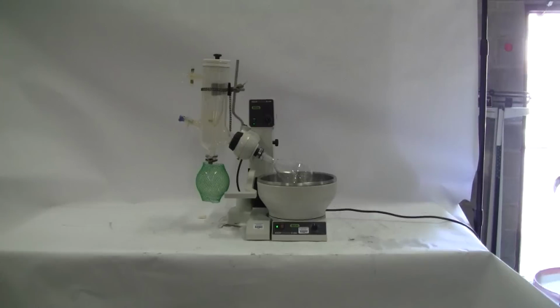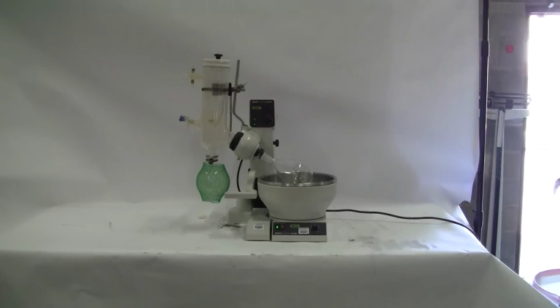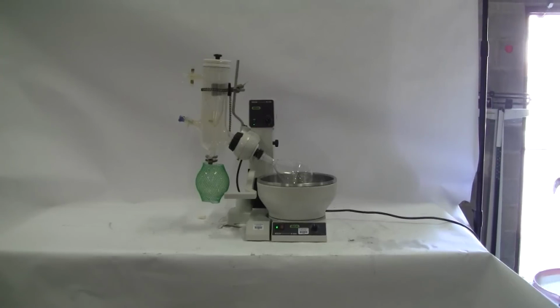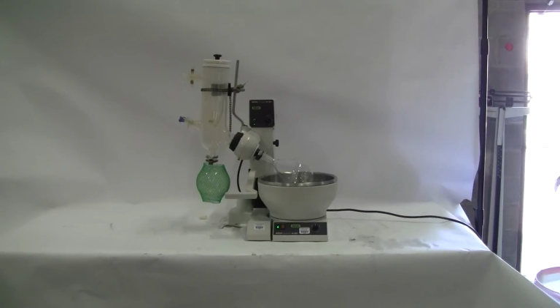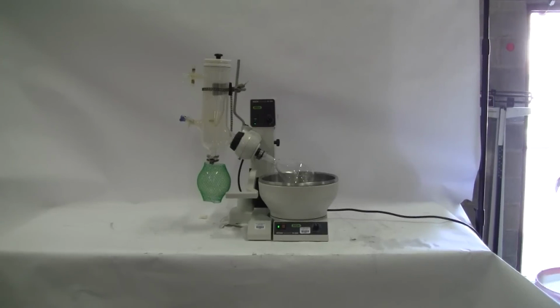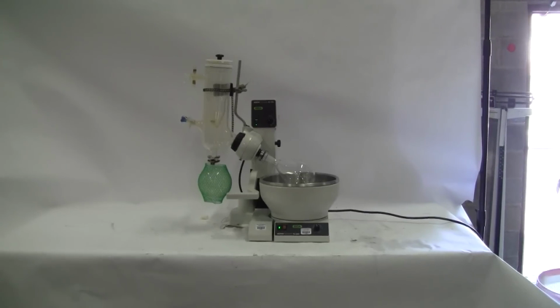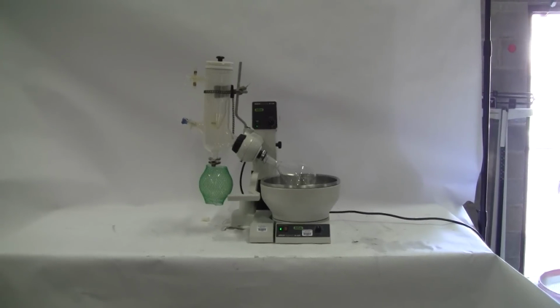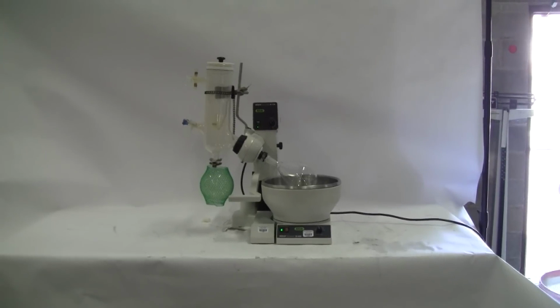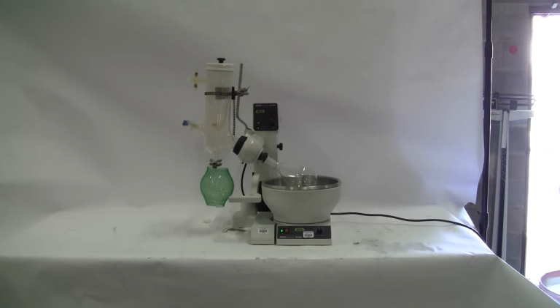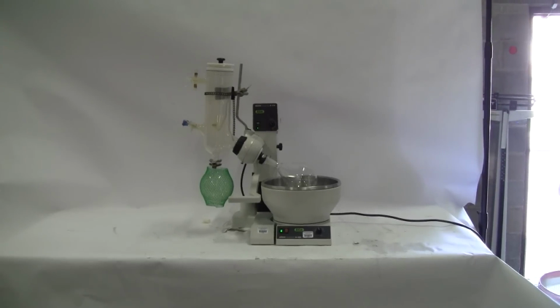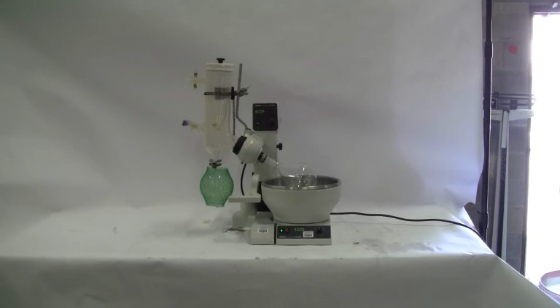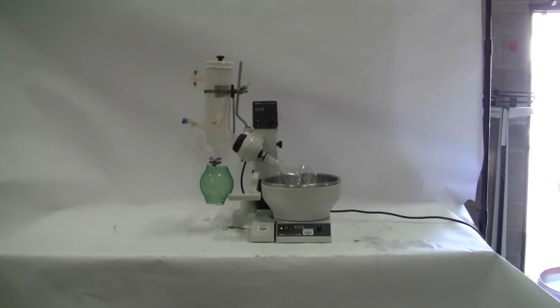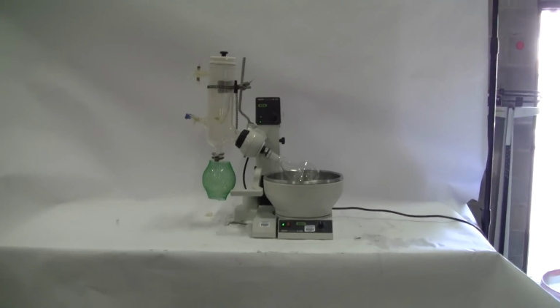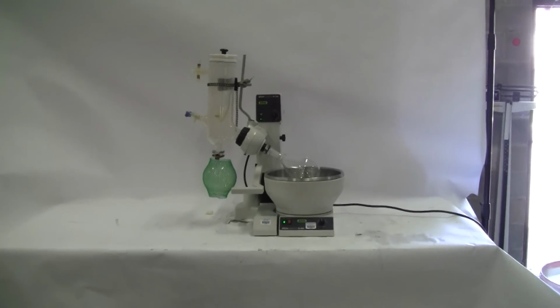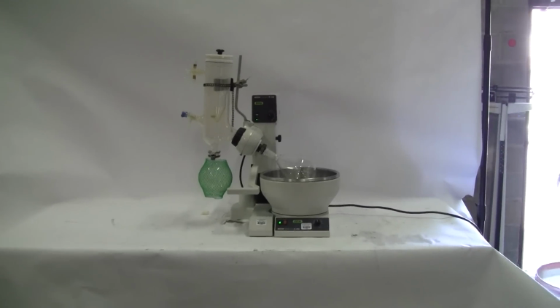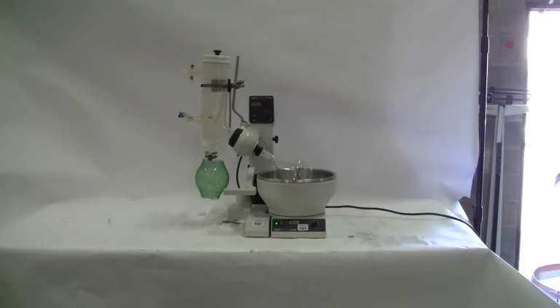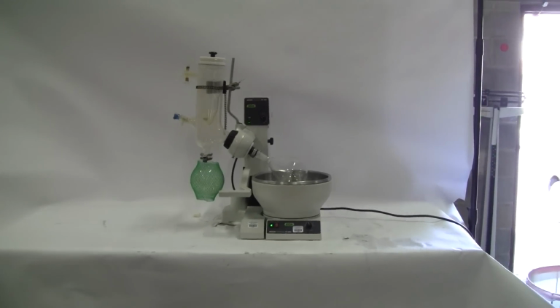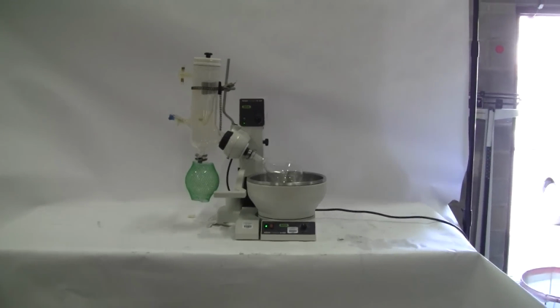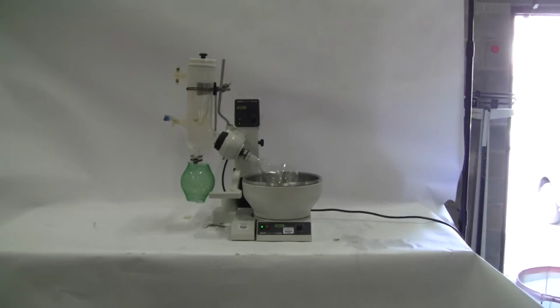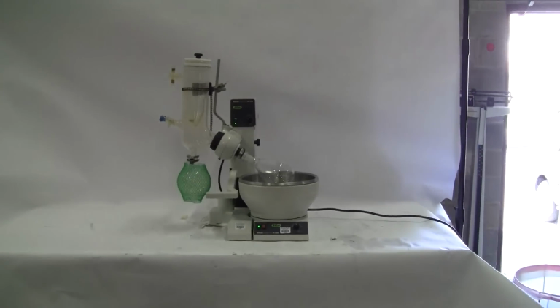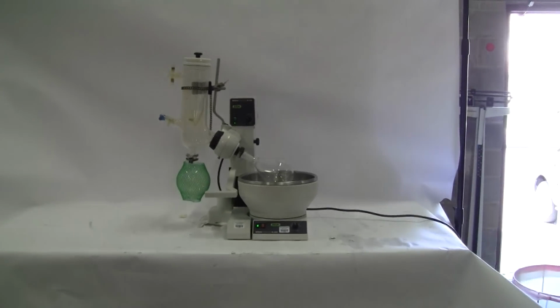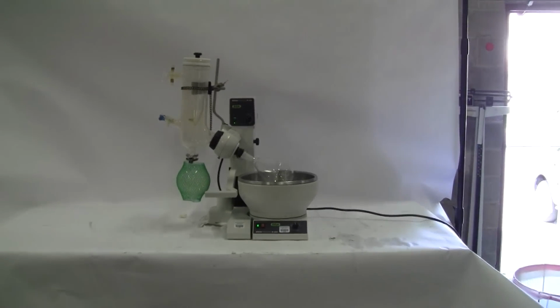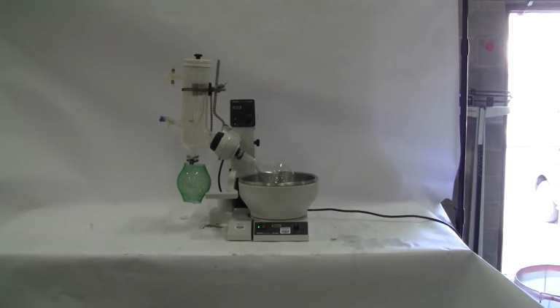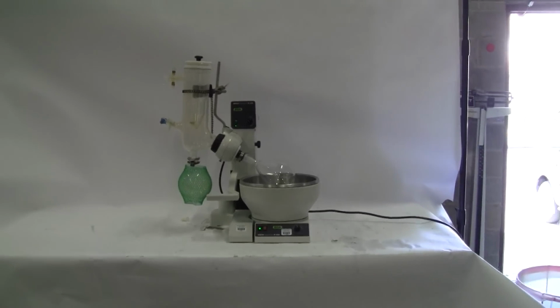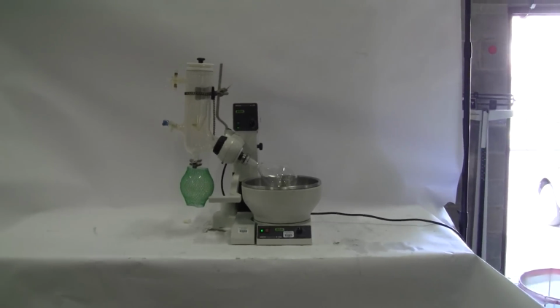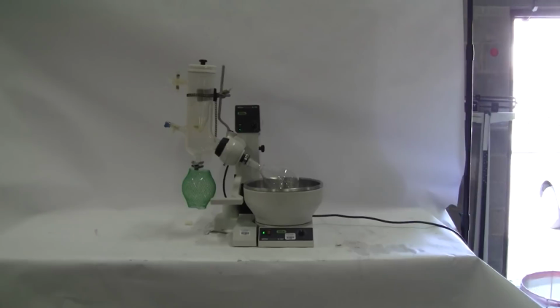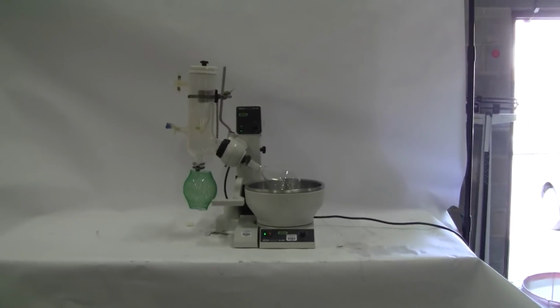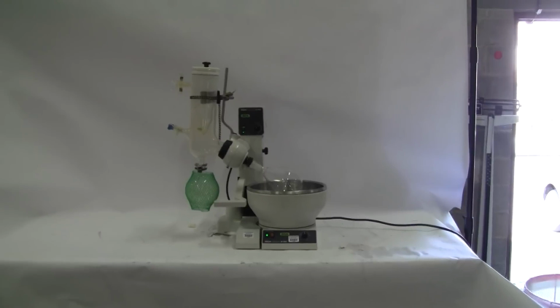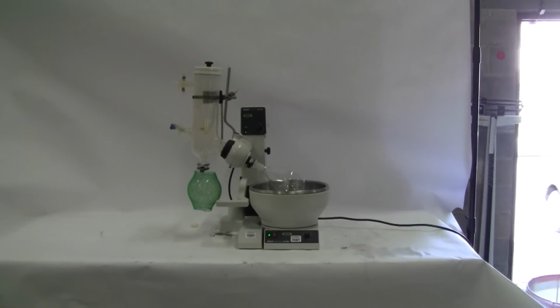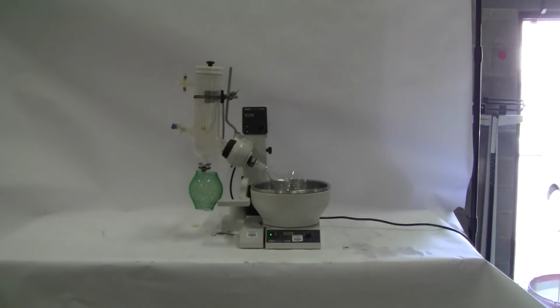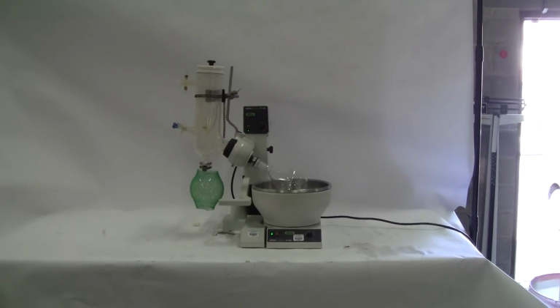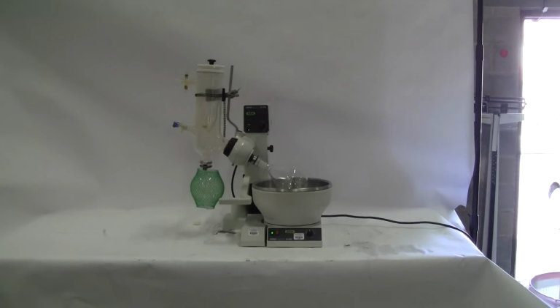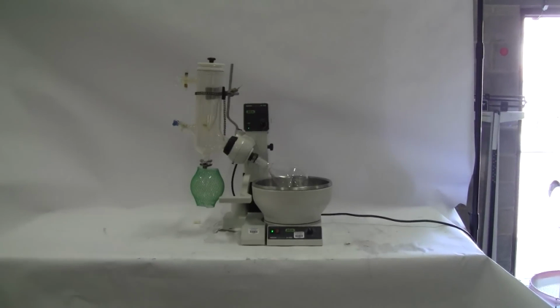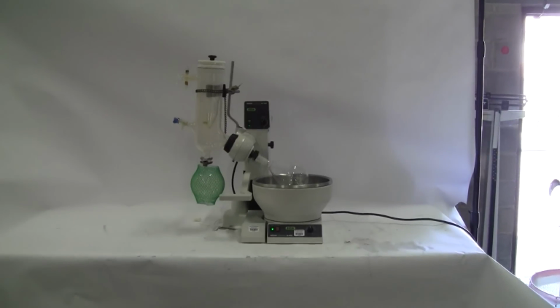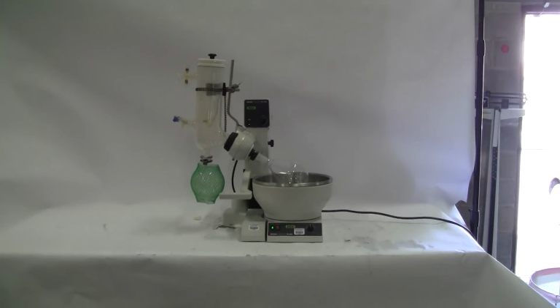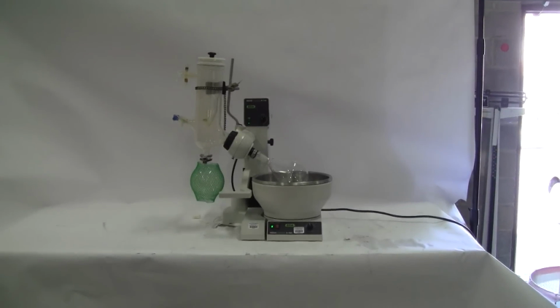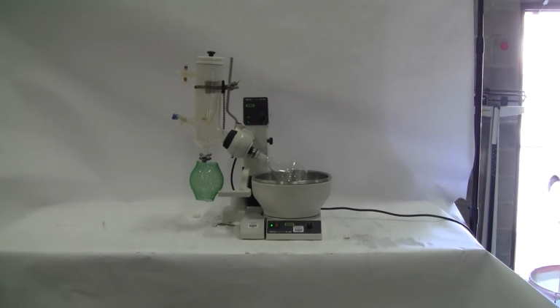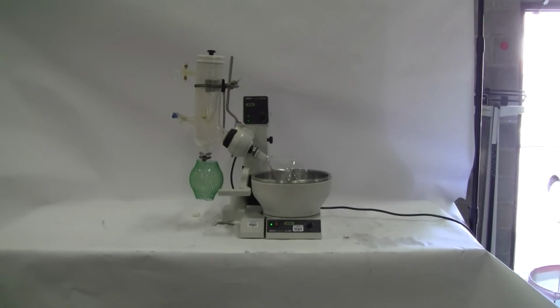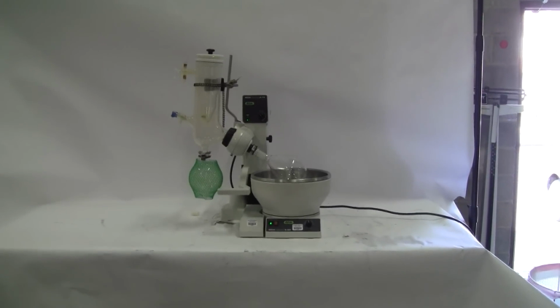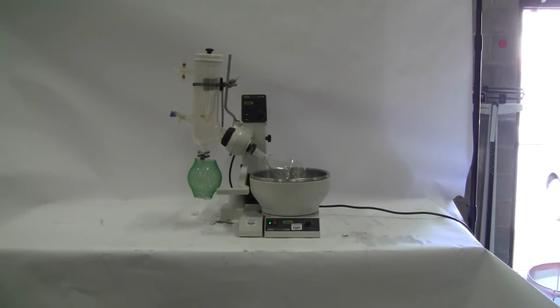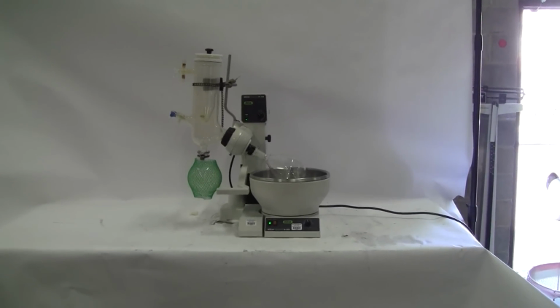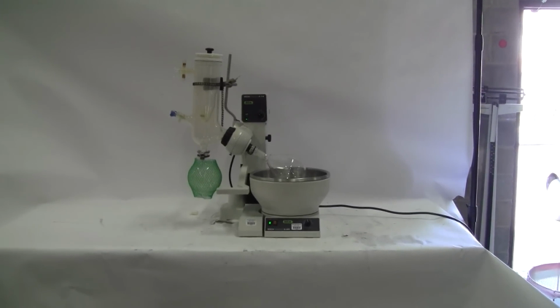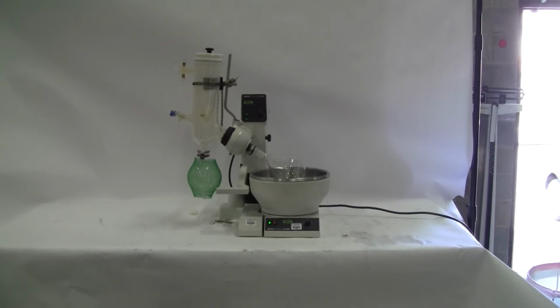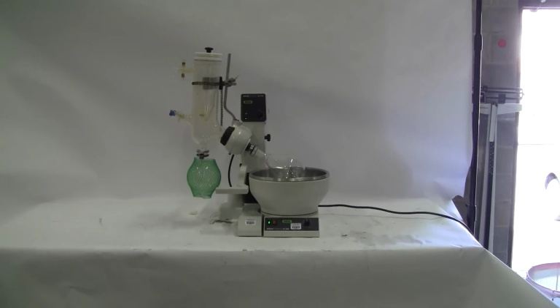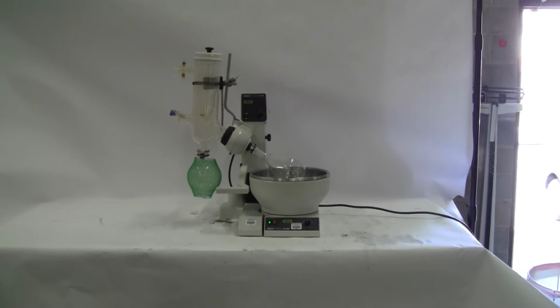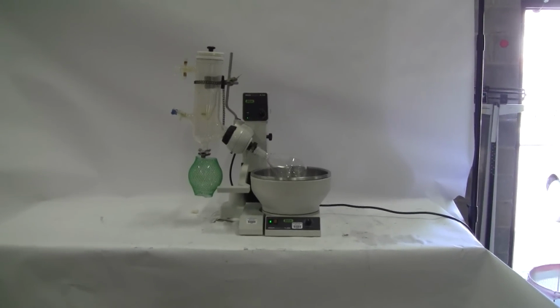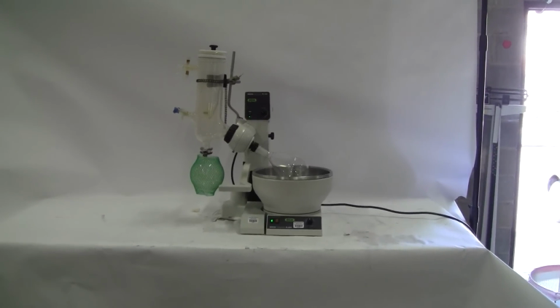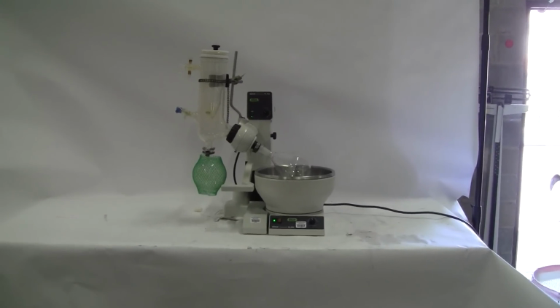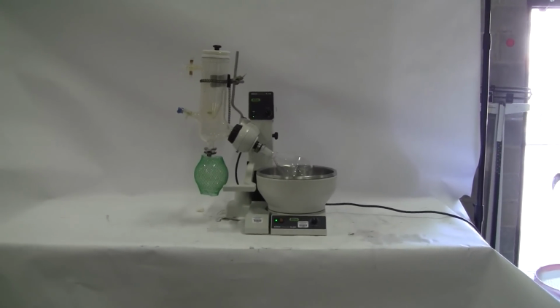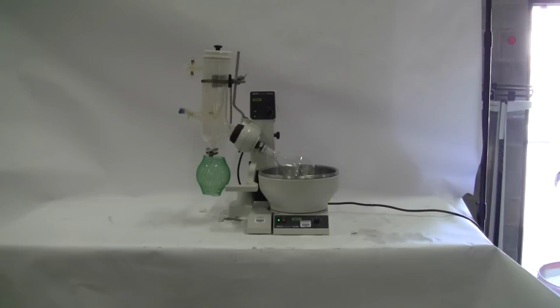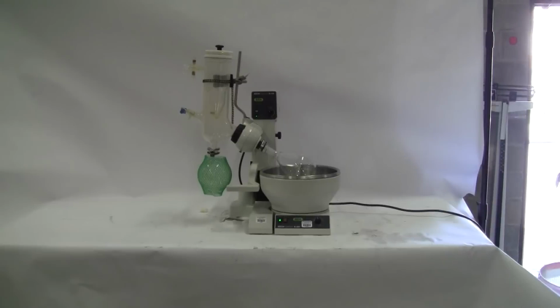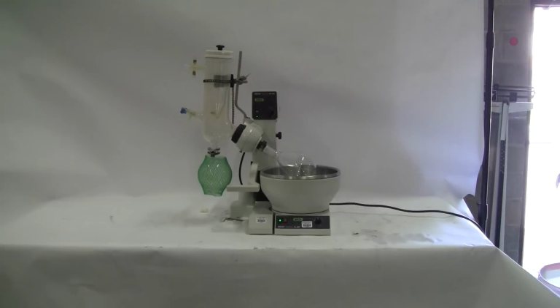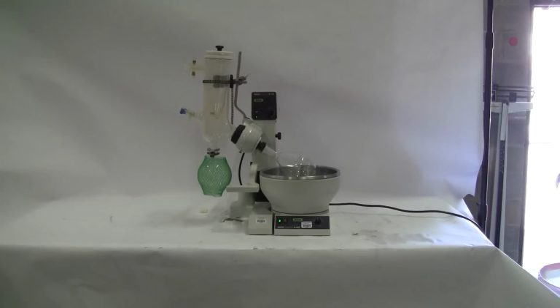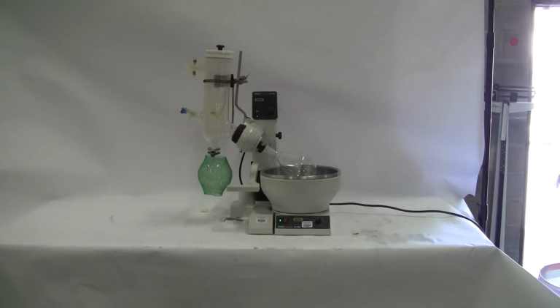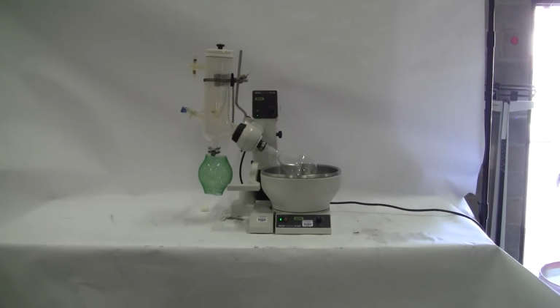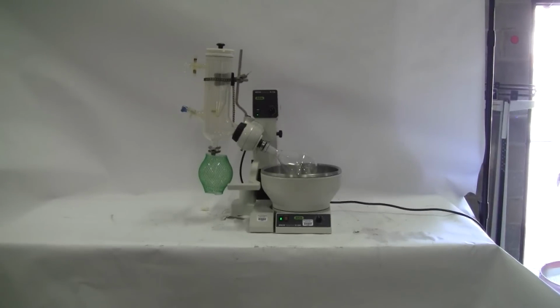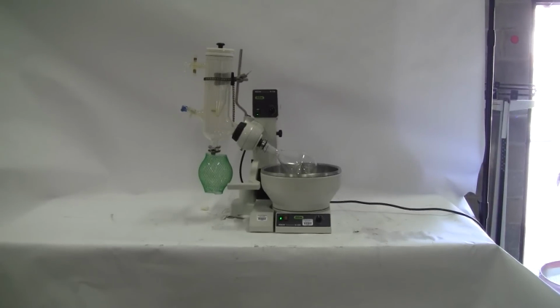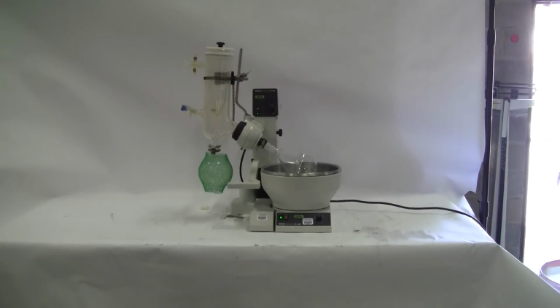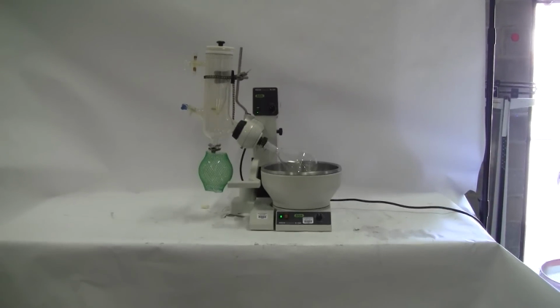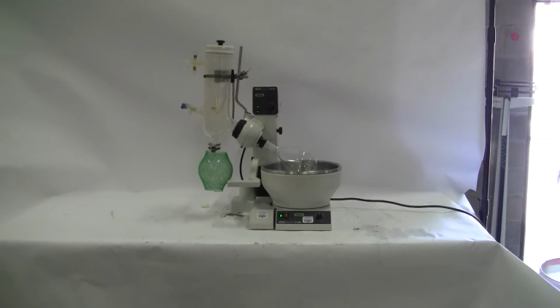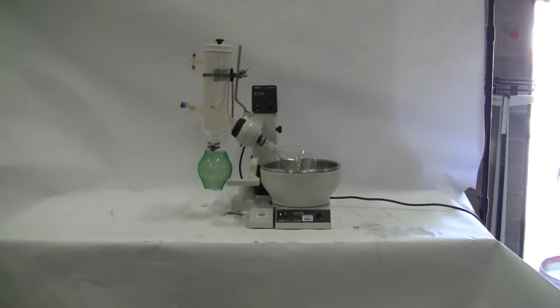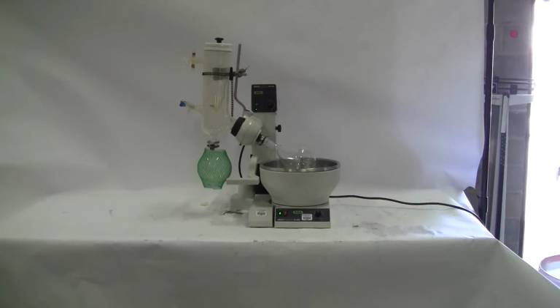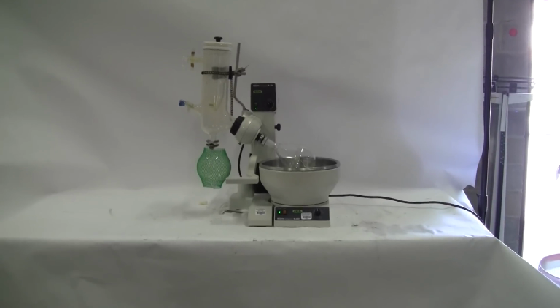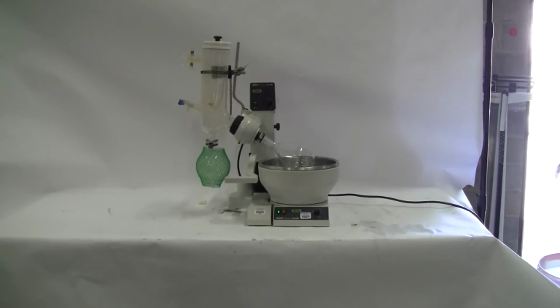Hi, this is Cody from HiTech Trader. Today we're looking at our R114 rotavapor and an accompanying water bath model 480.